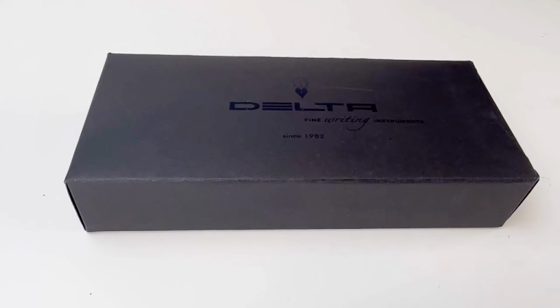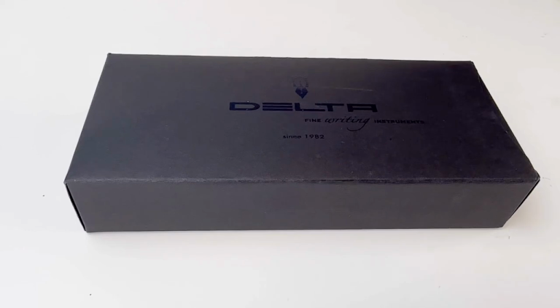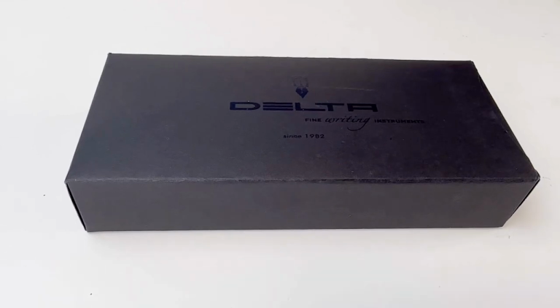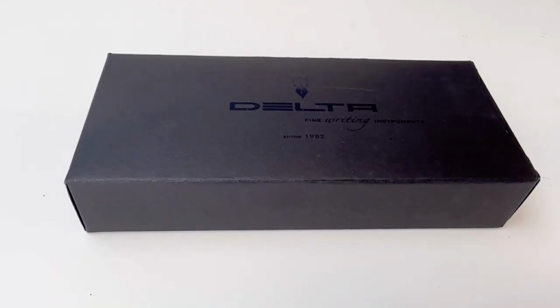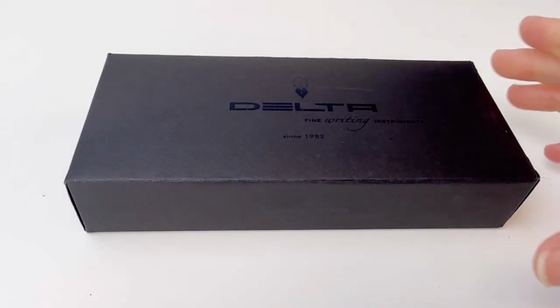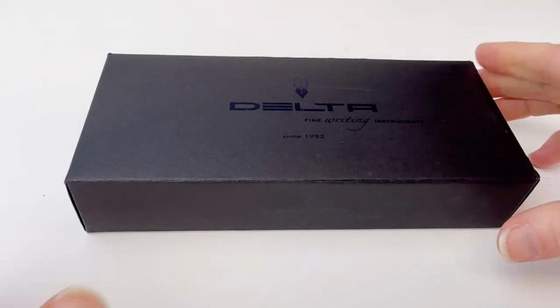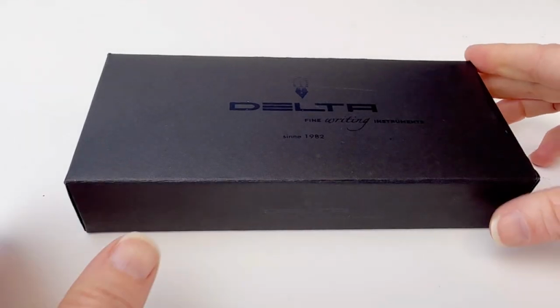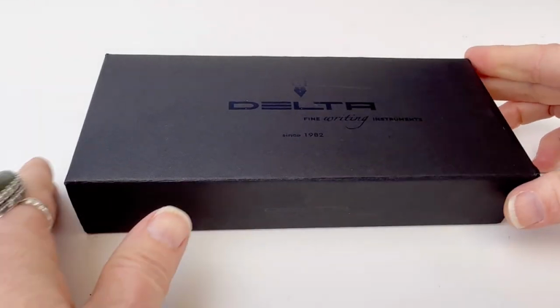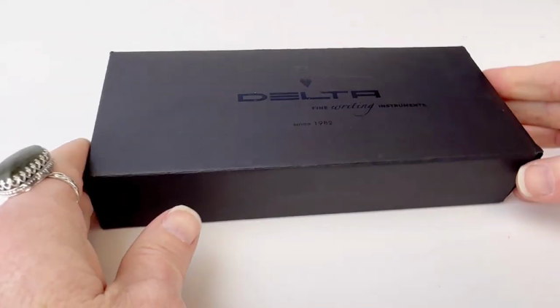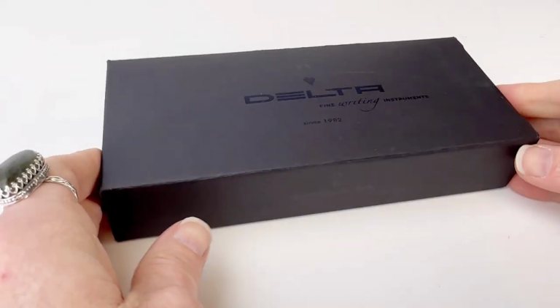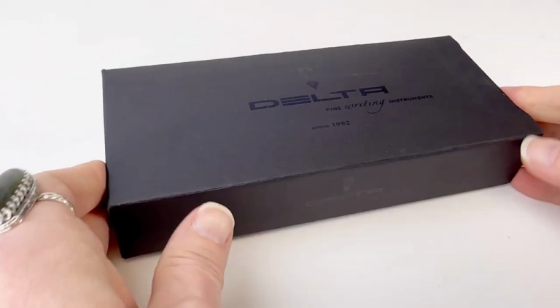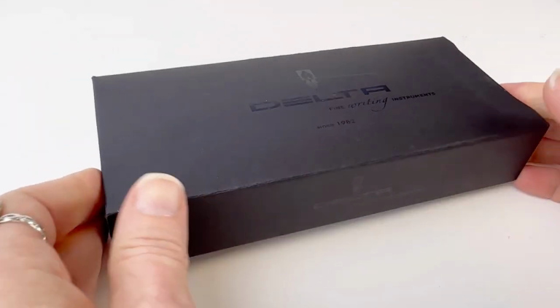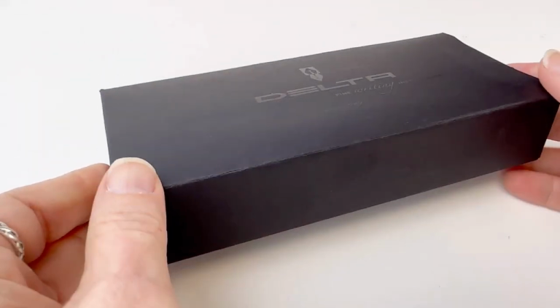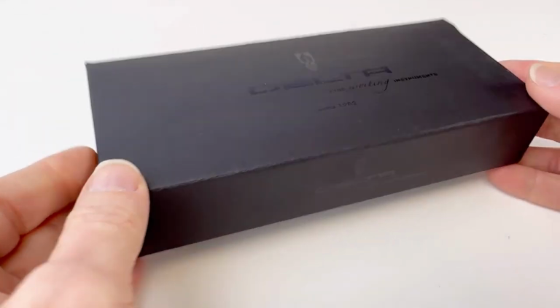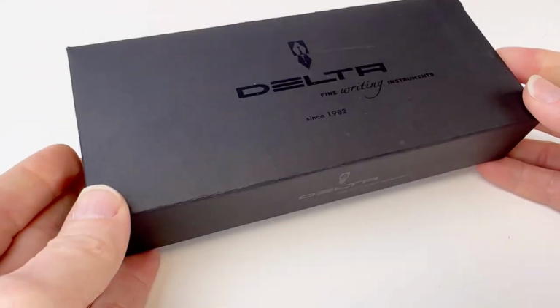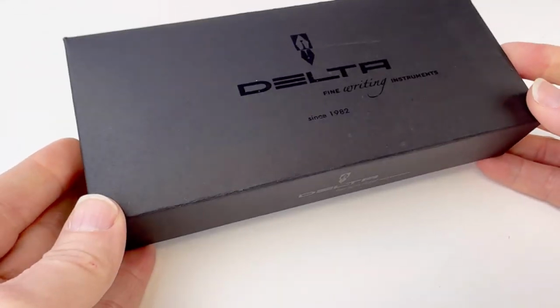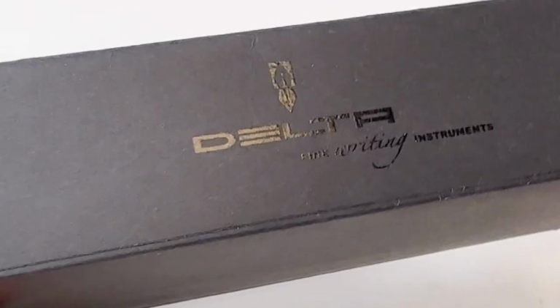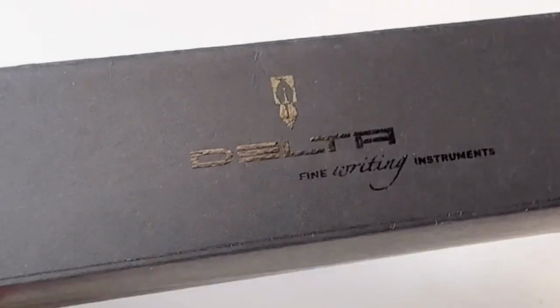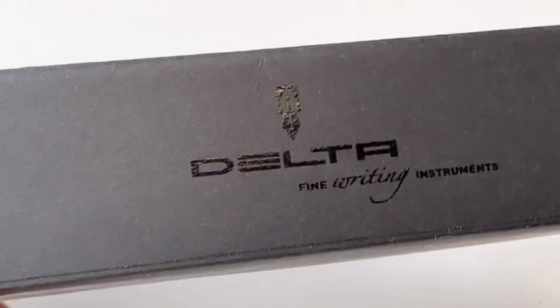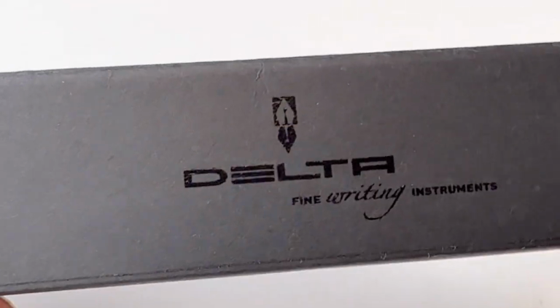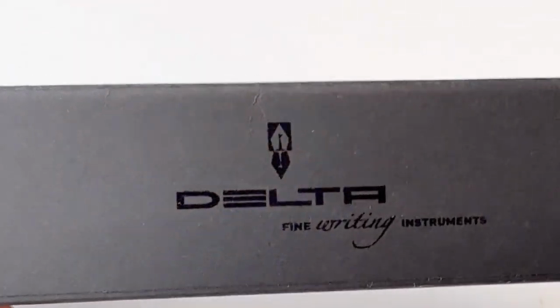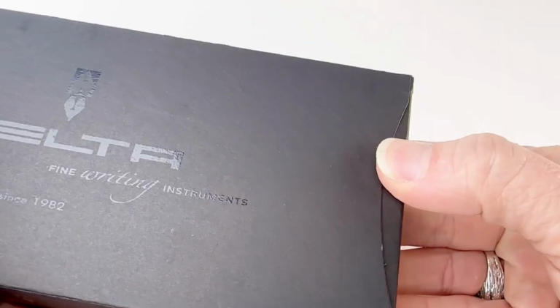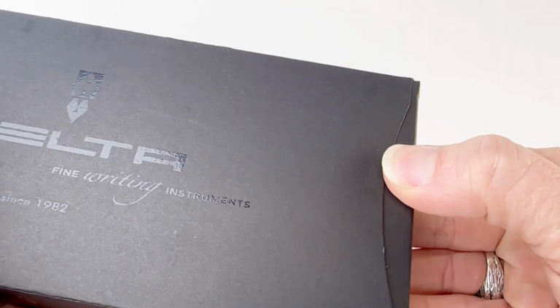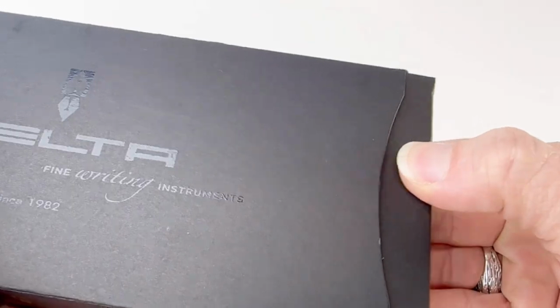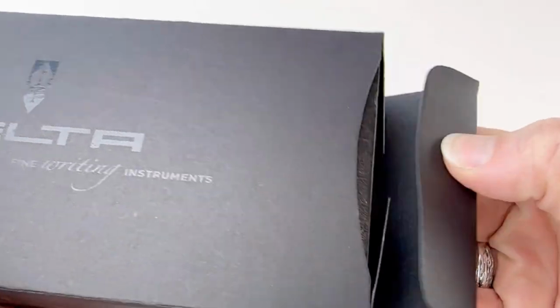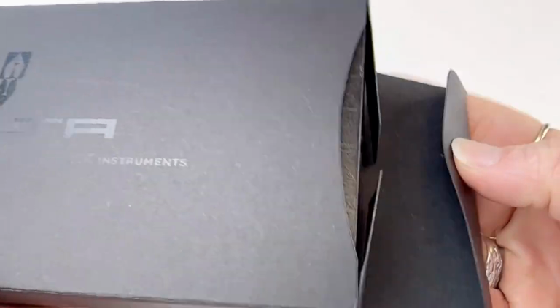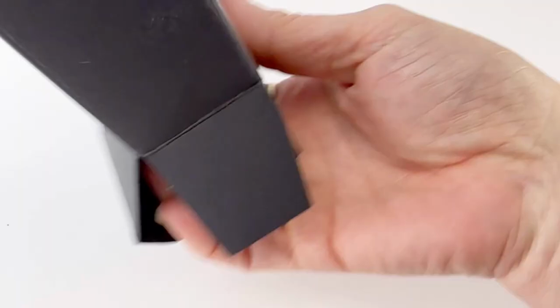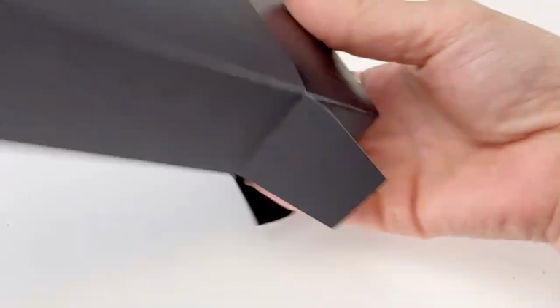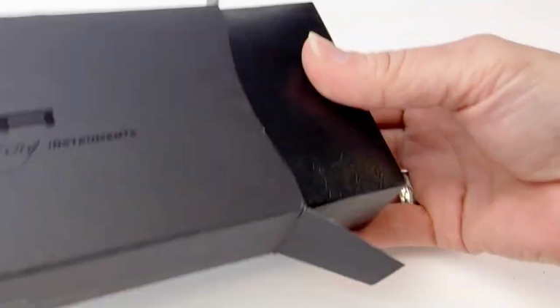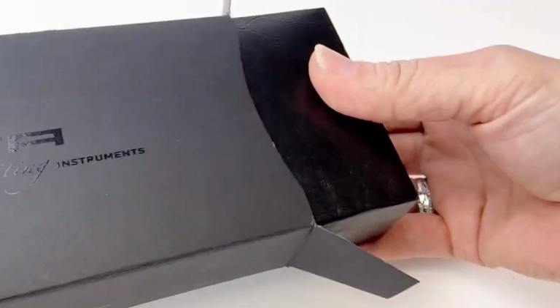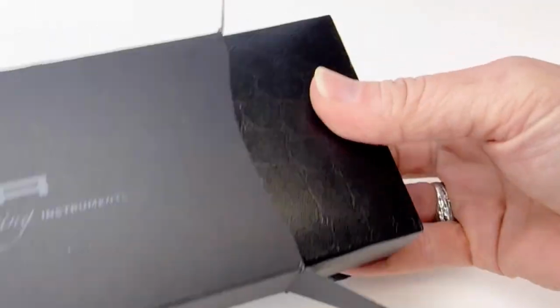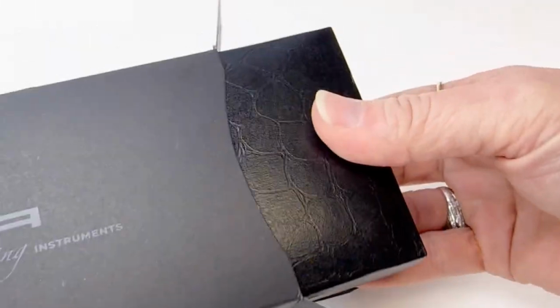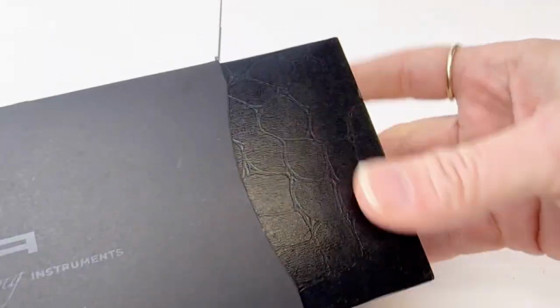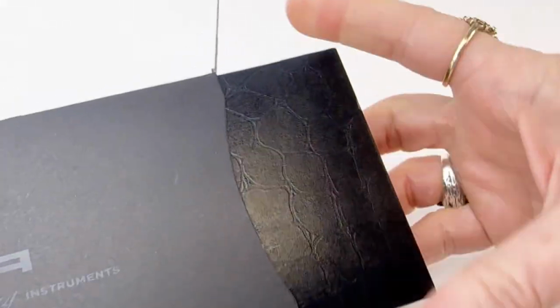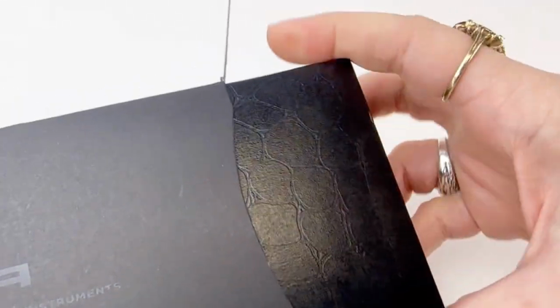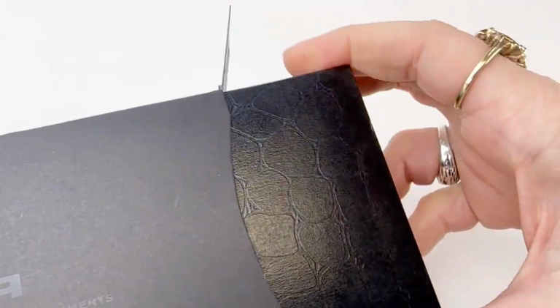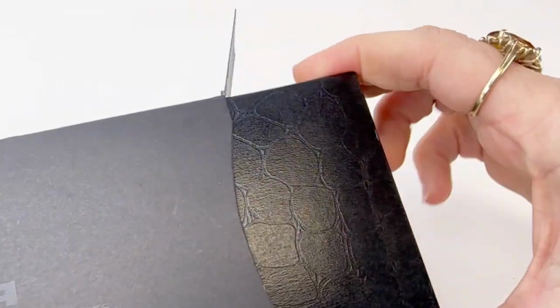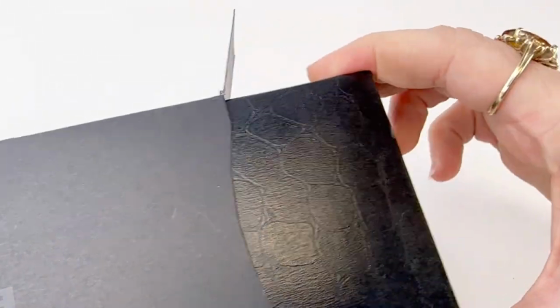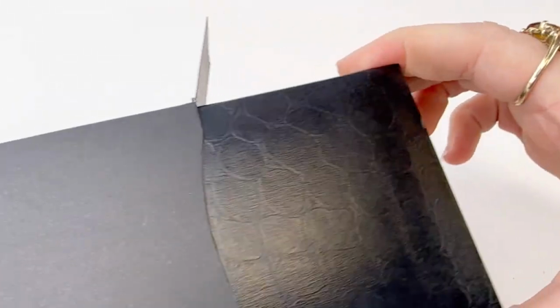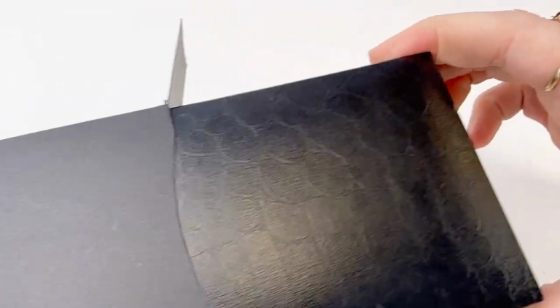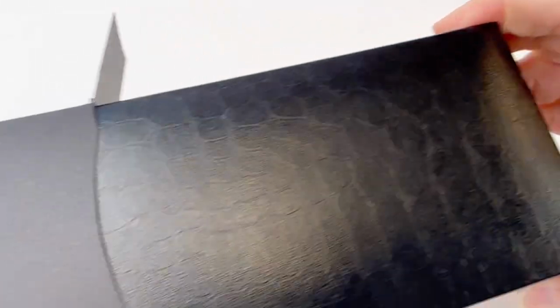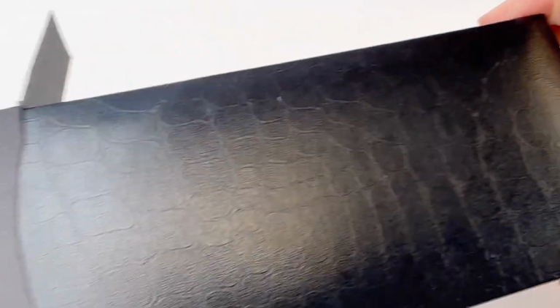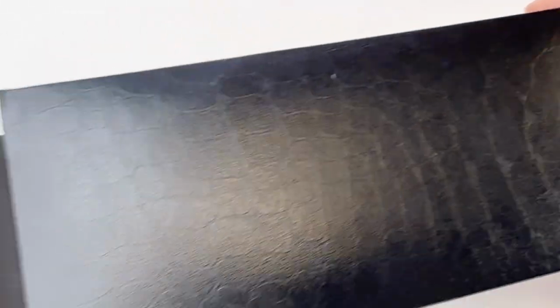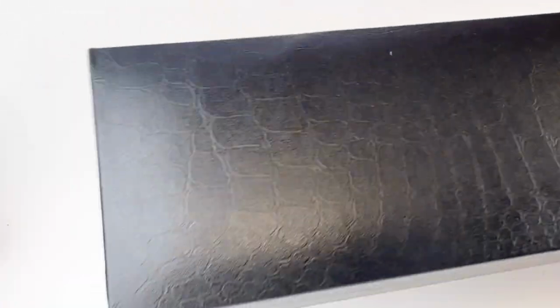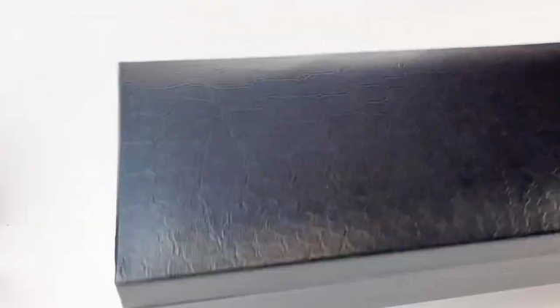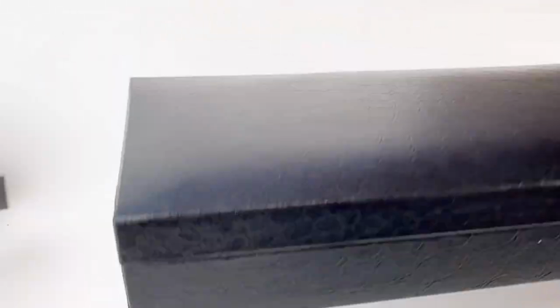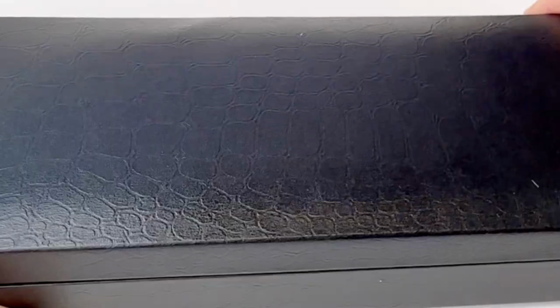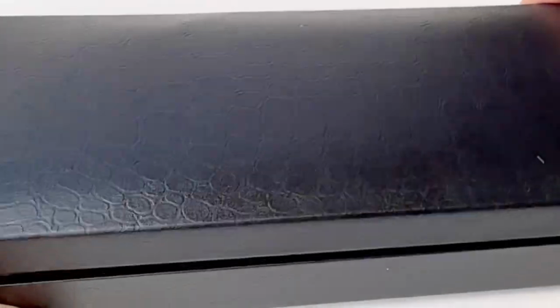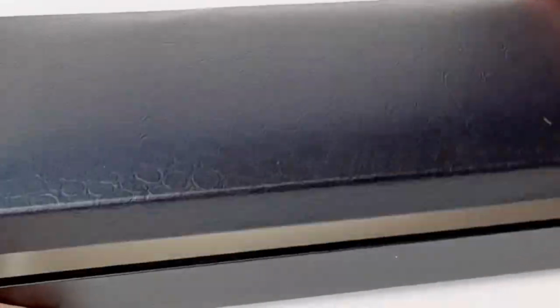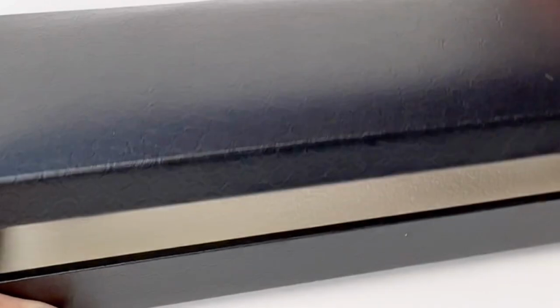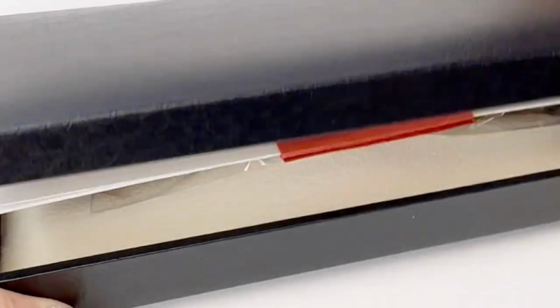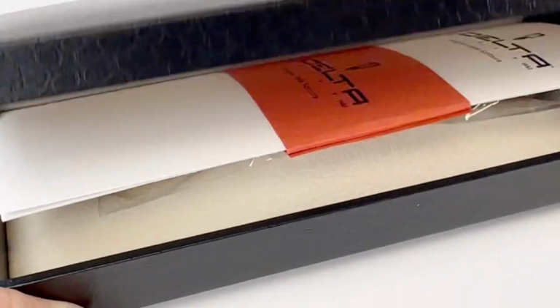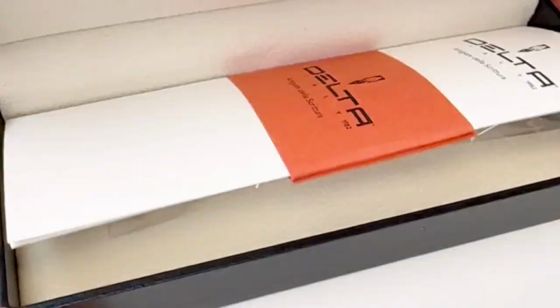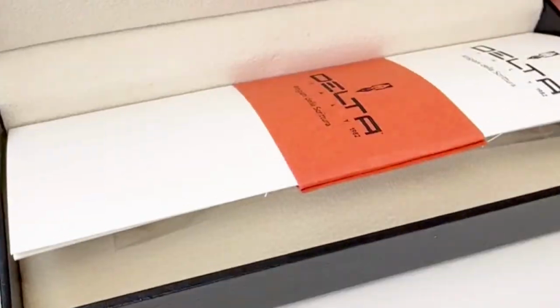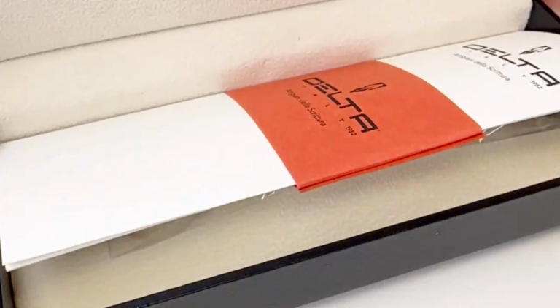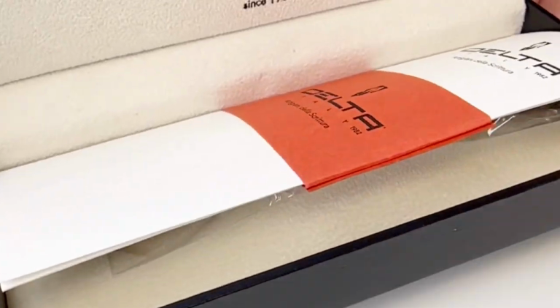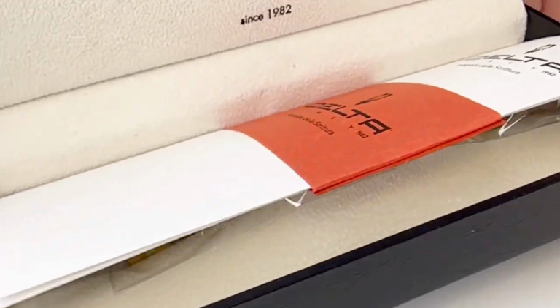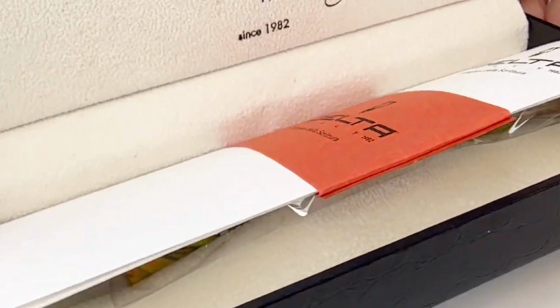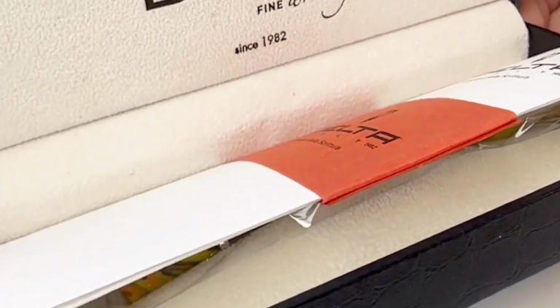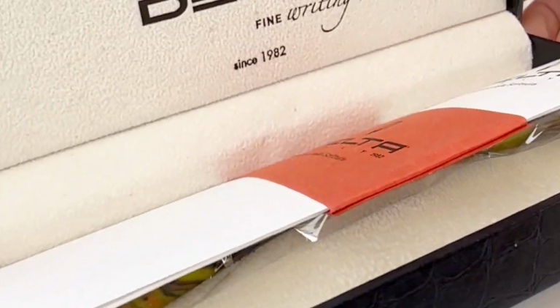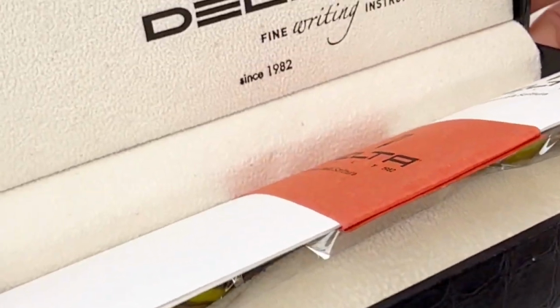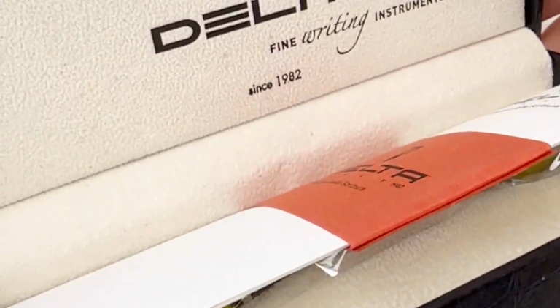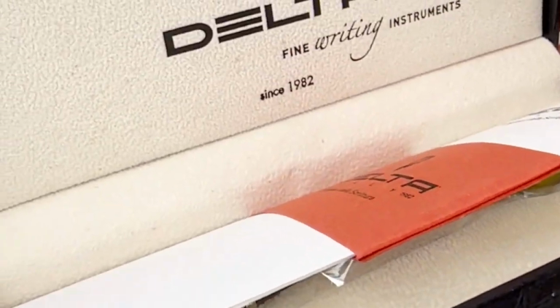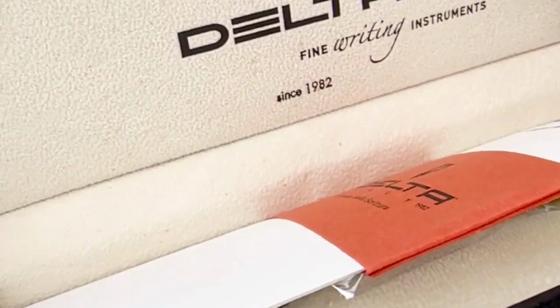Let's talk about the latest Delta pen release we received. This is the Delta Gallery midsize fountain pen unboxing.